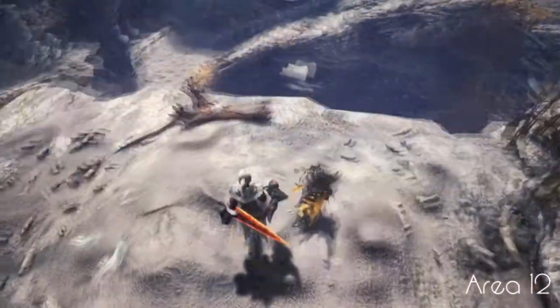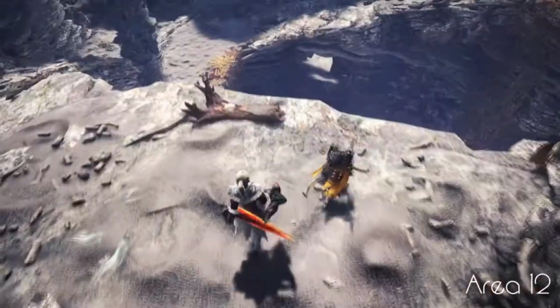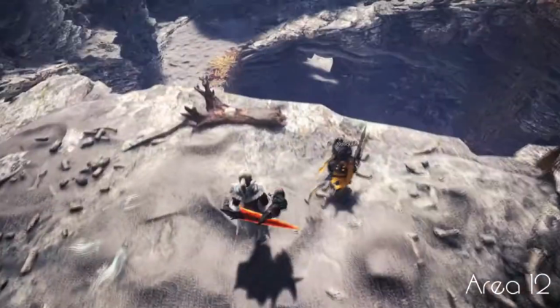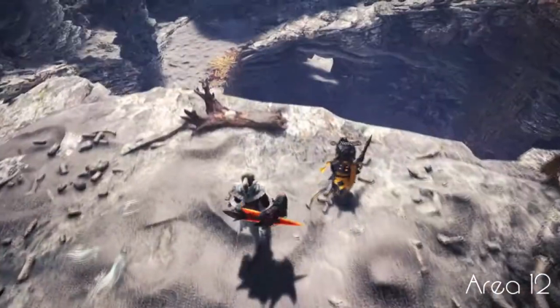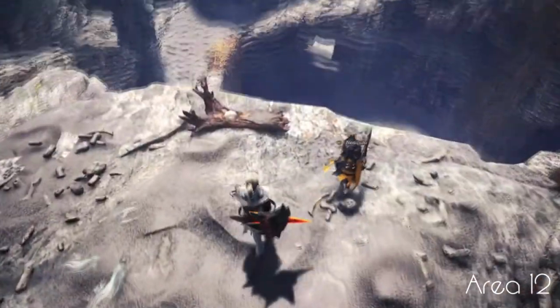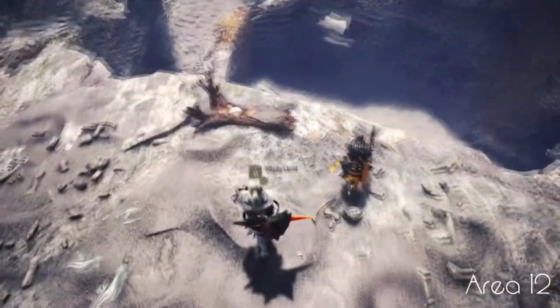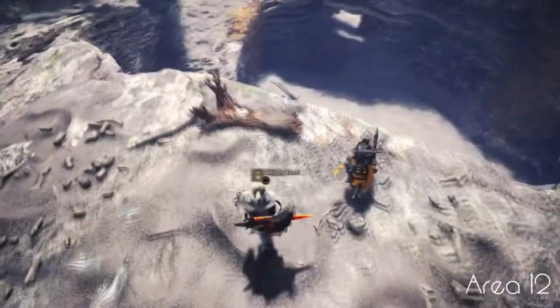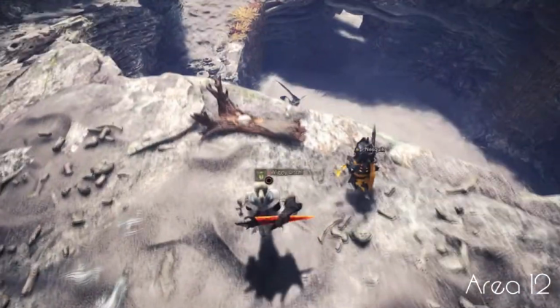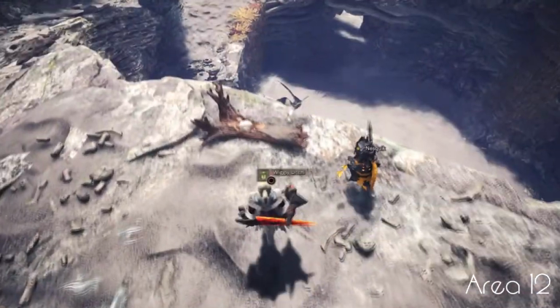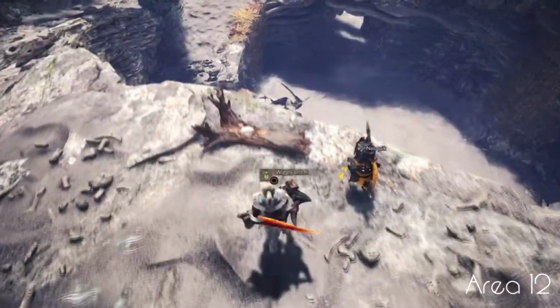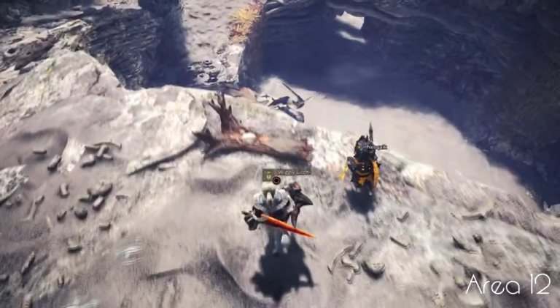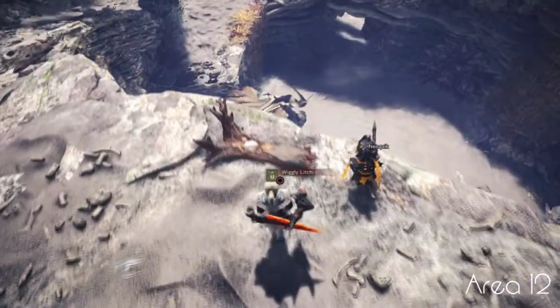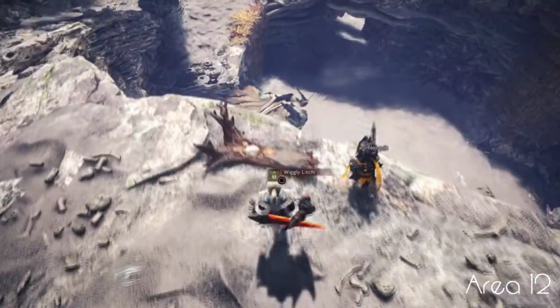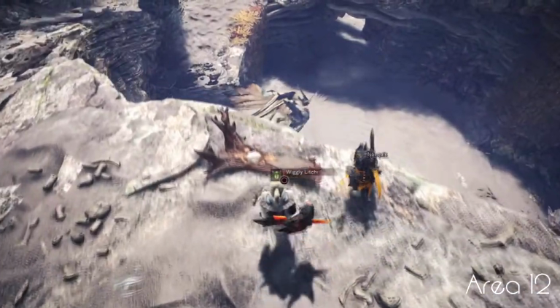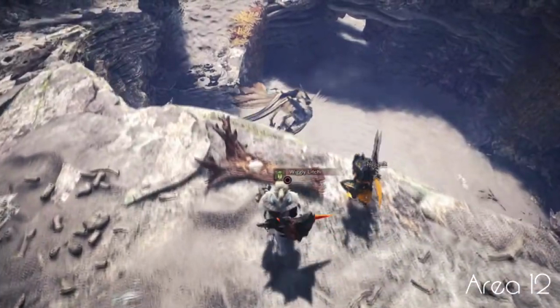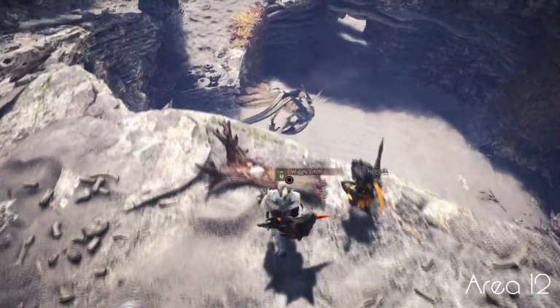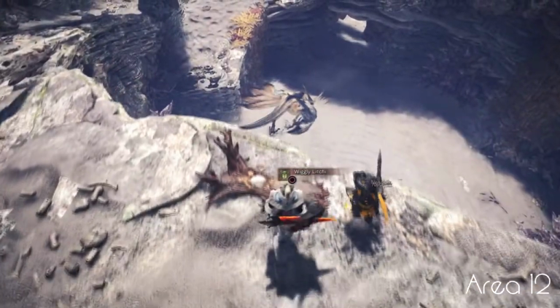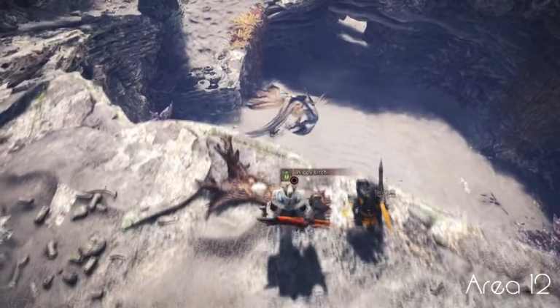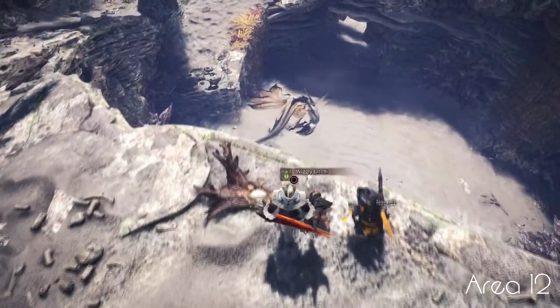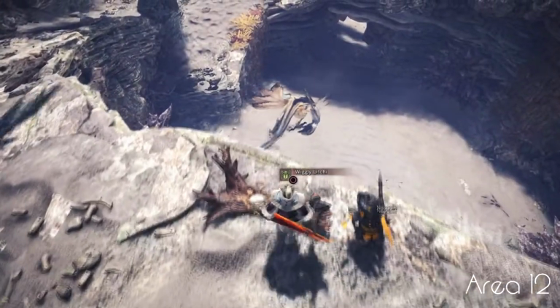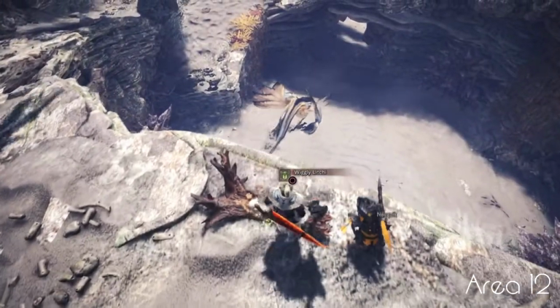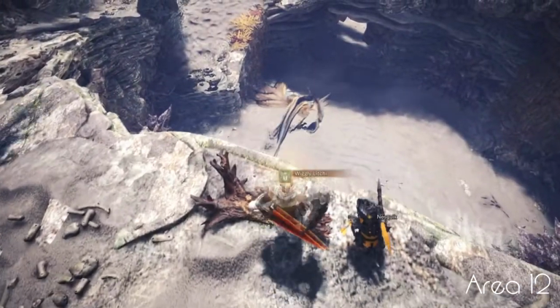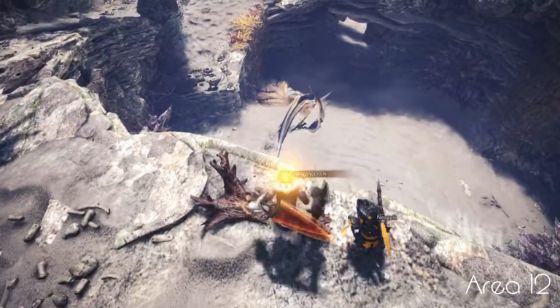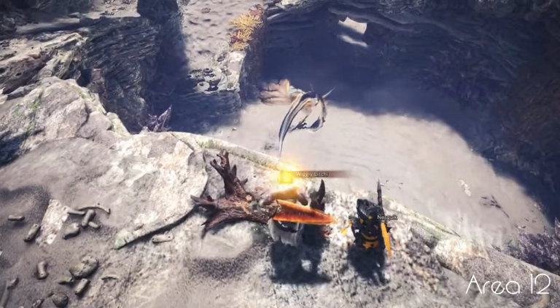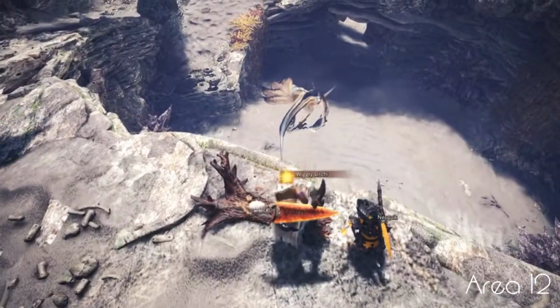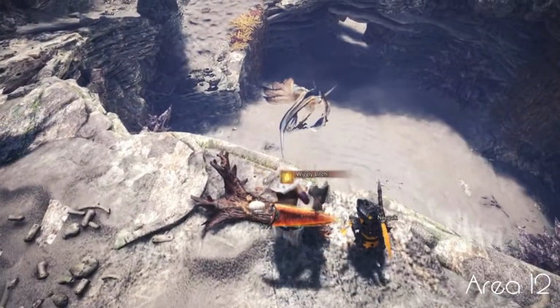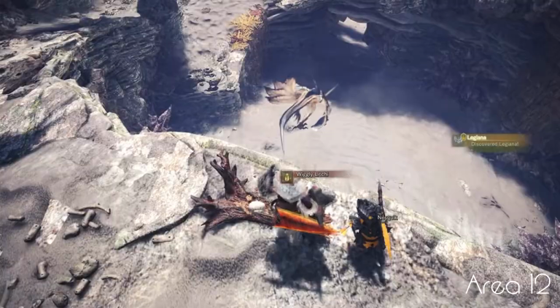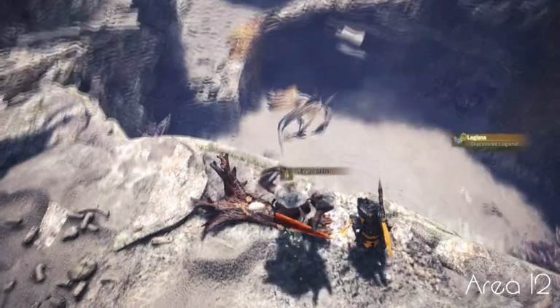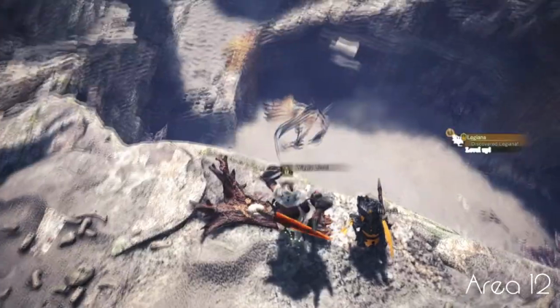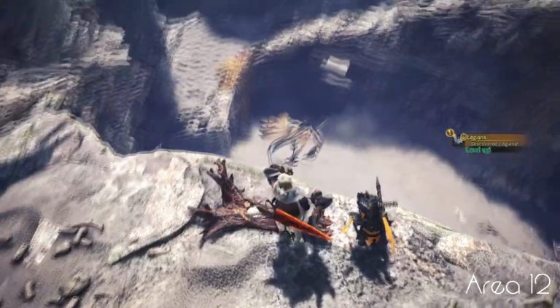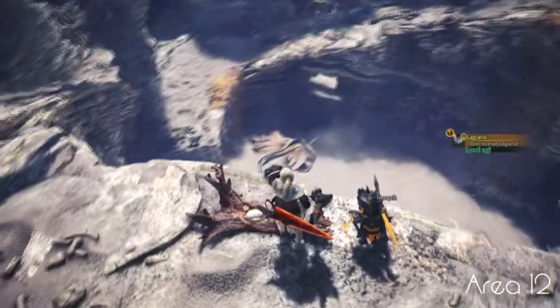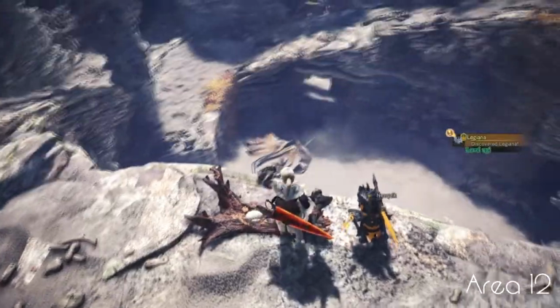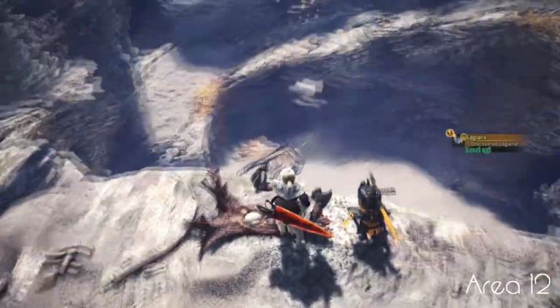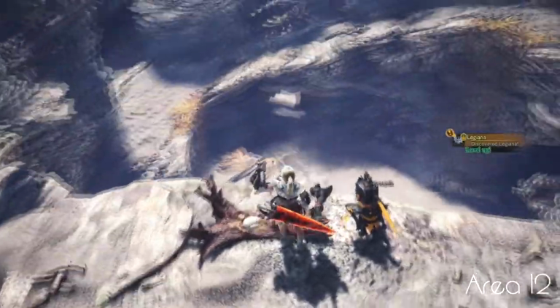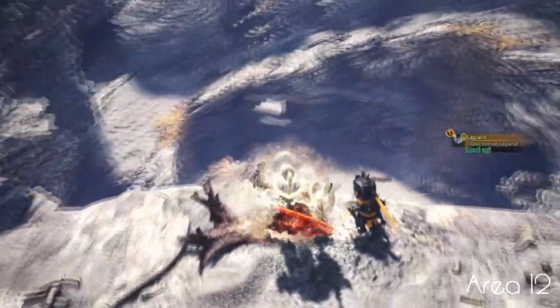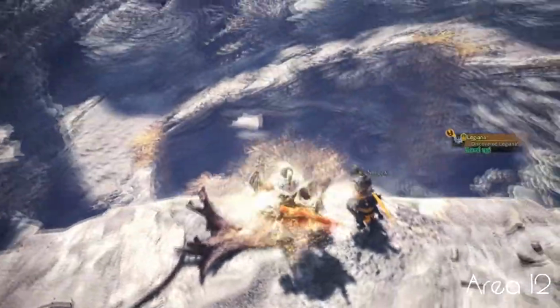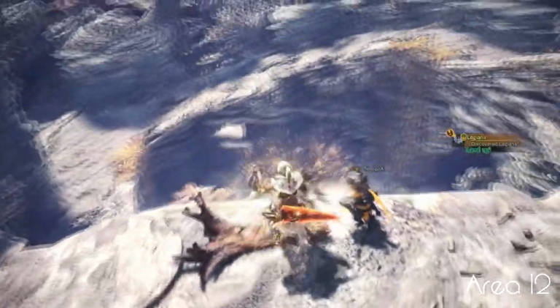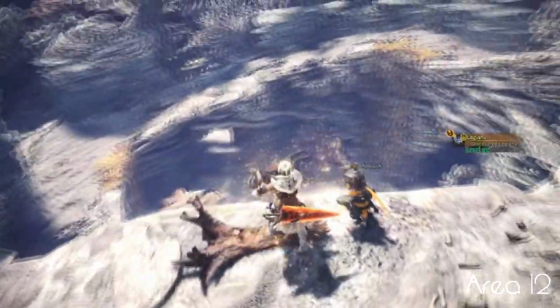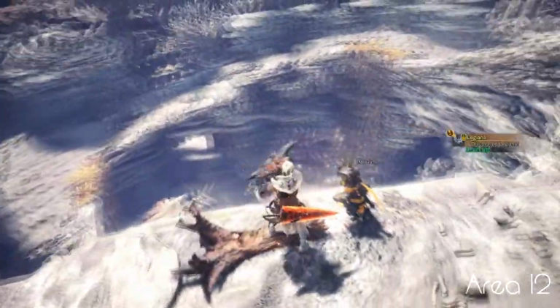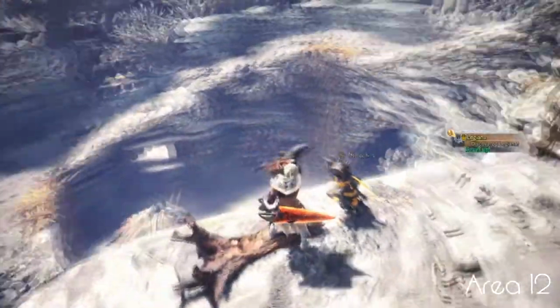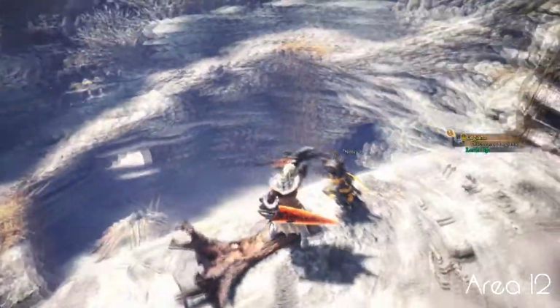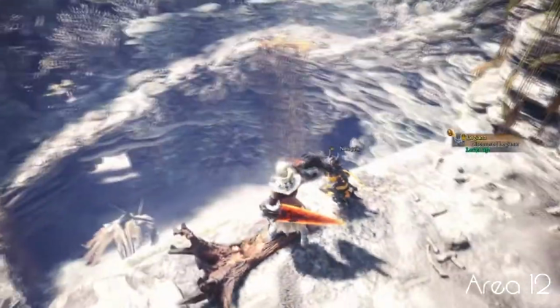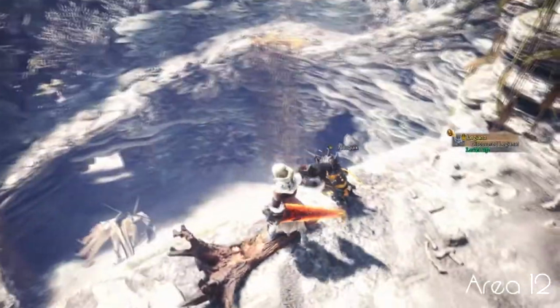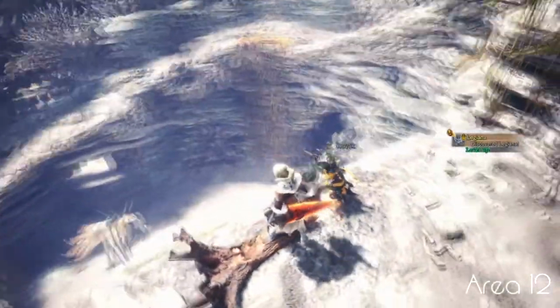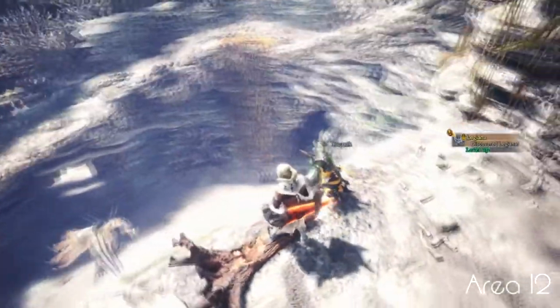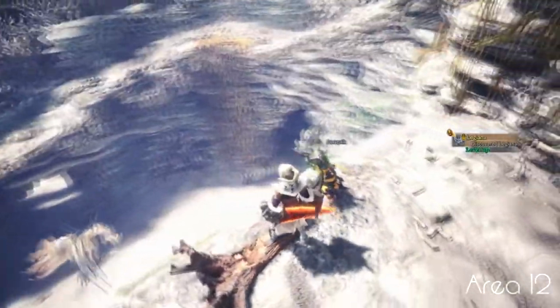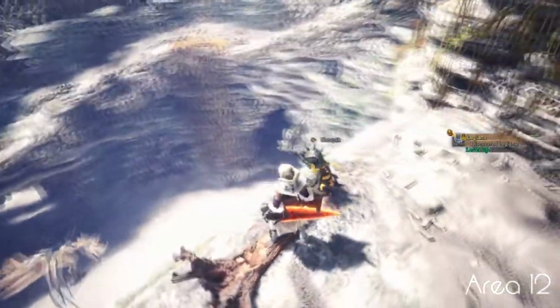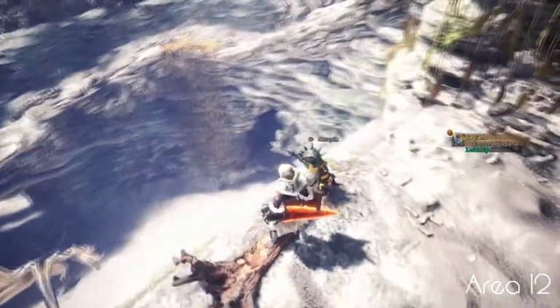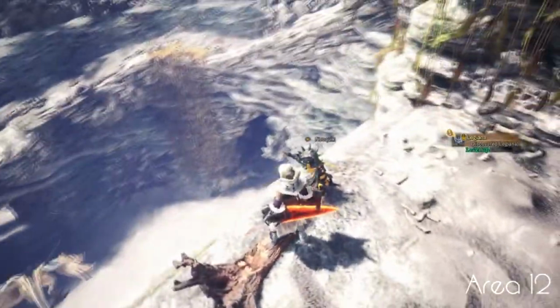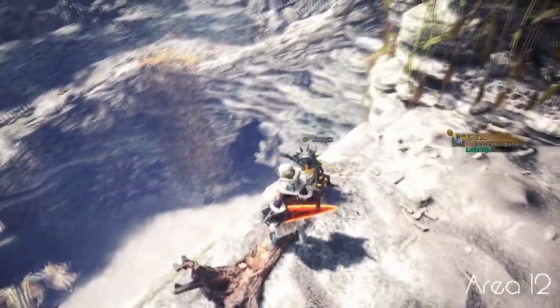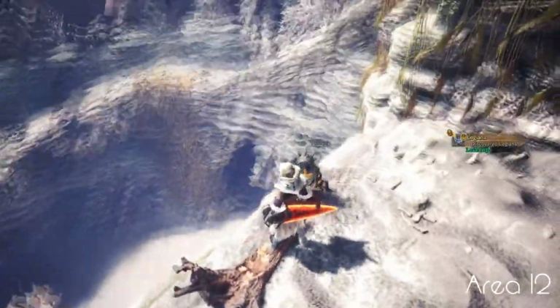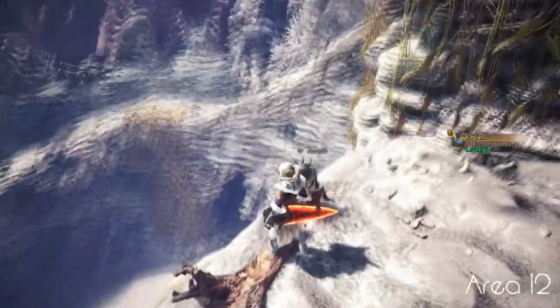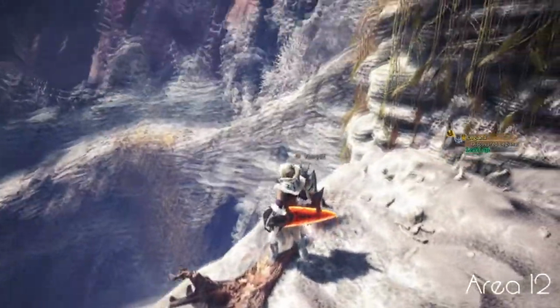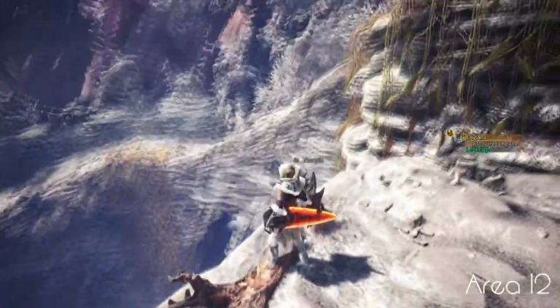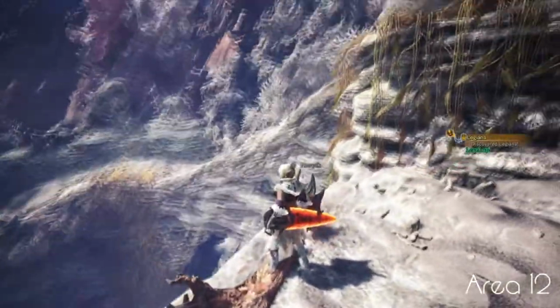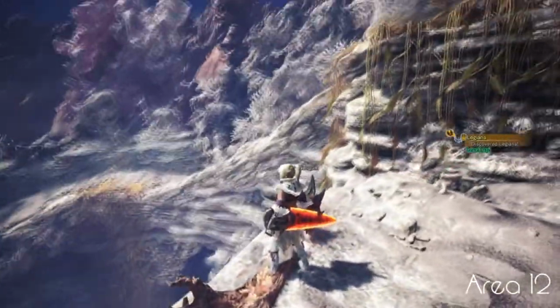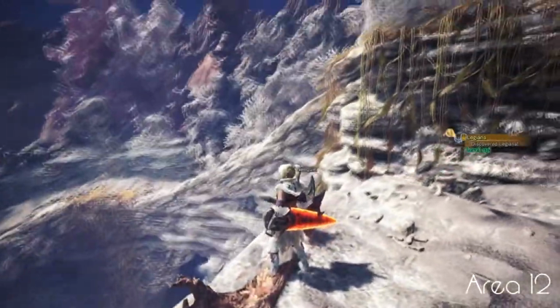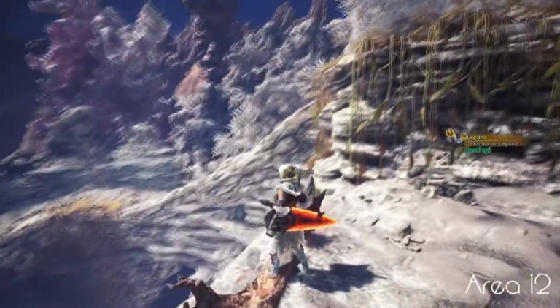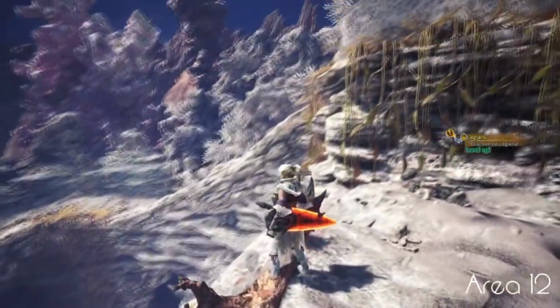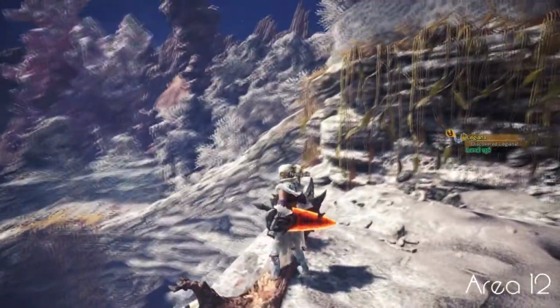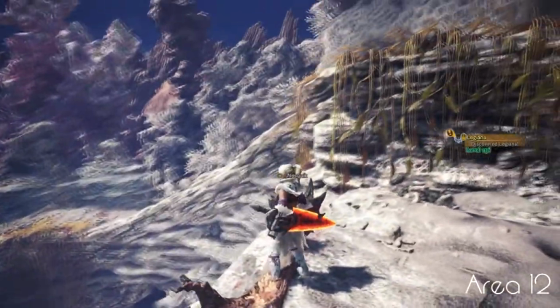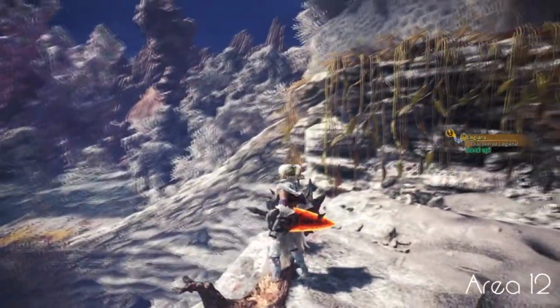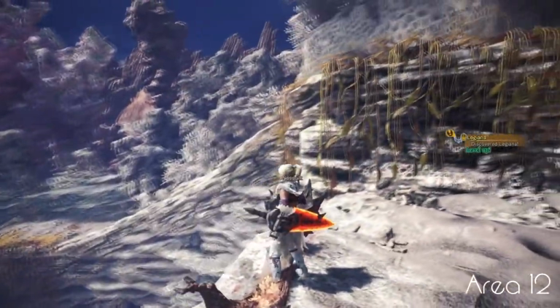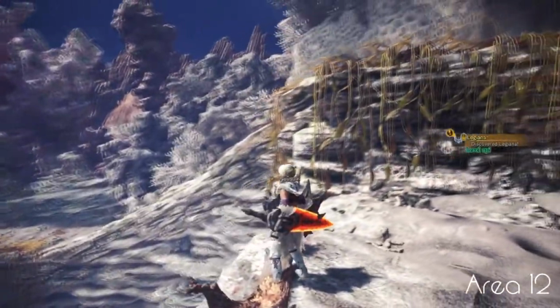Especially important for bow users — up top there's a Wiggly Litchi. This gives a buff which reduces stamina consumption.